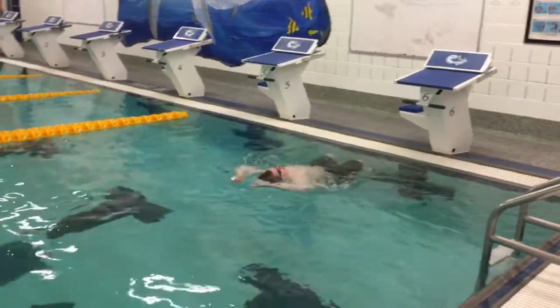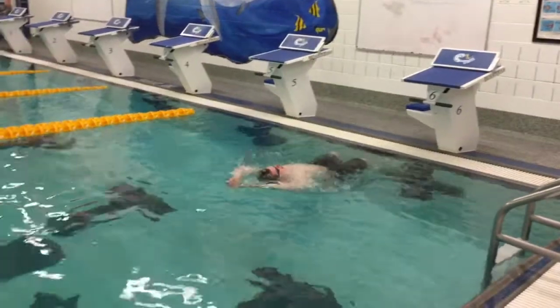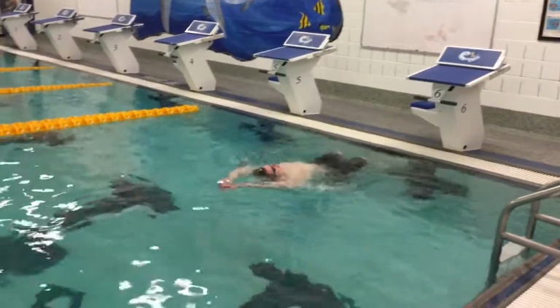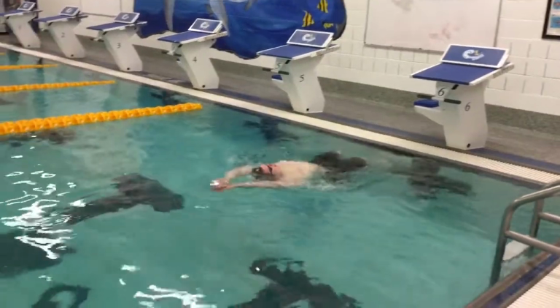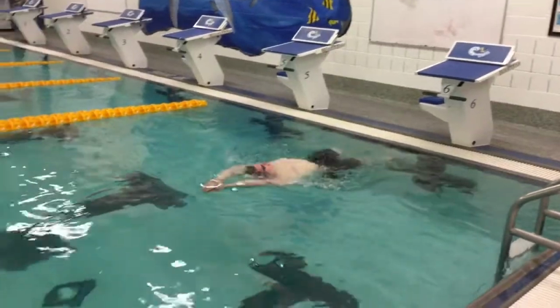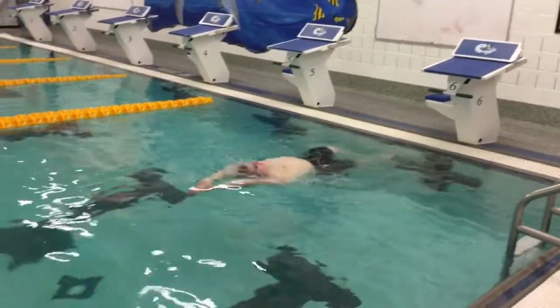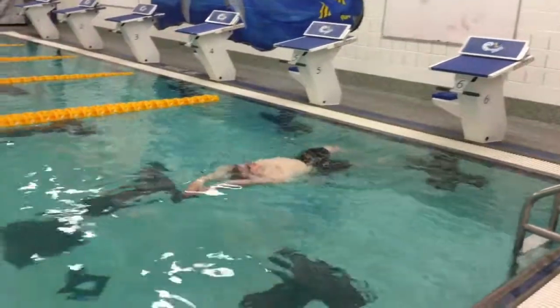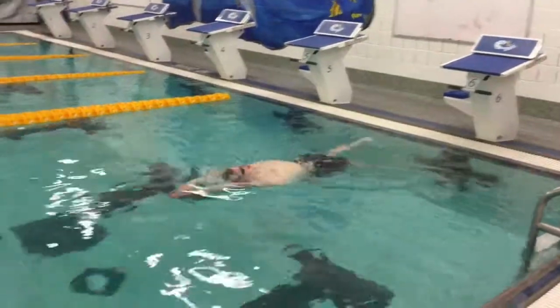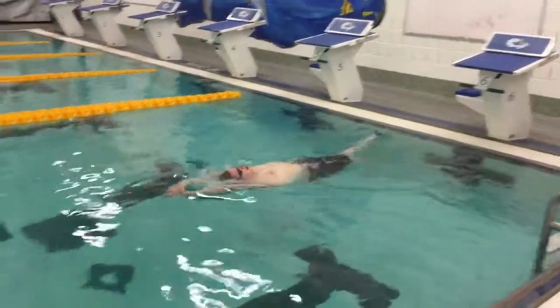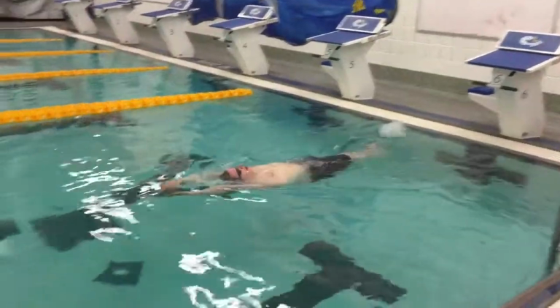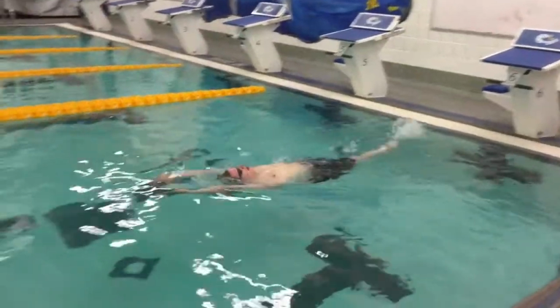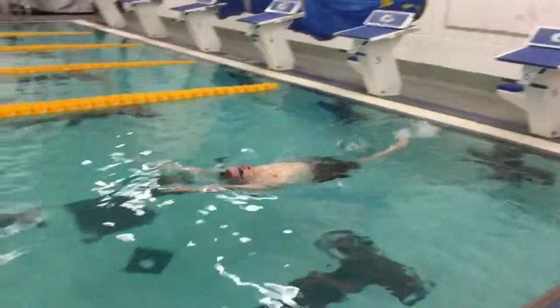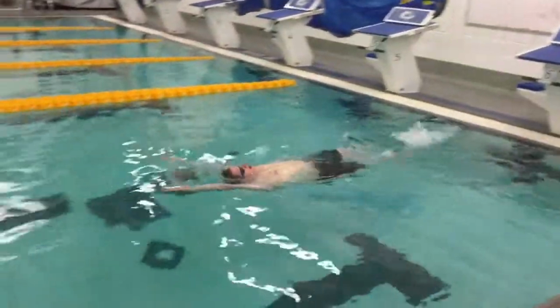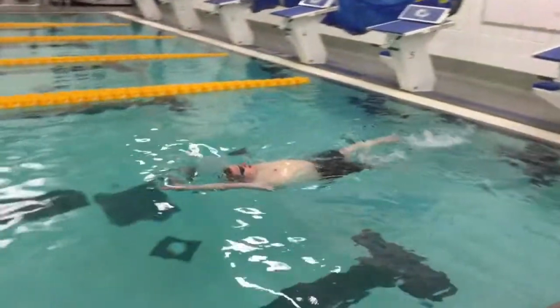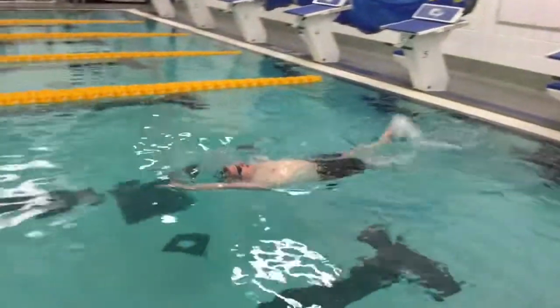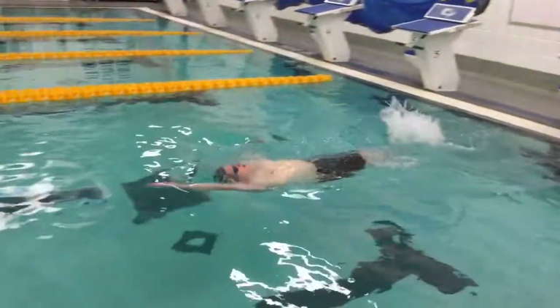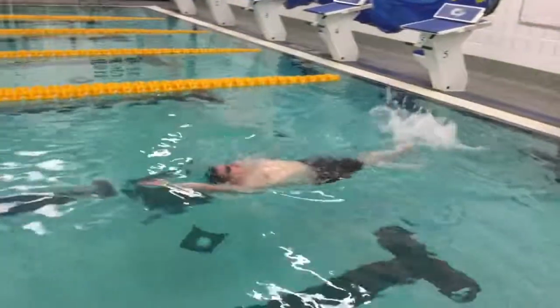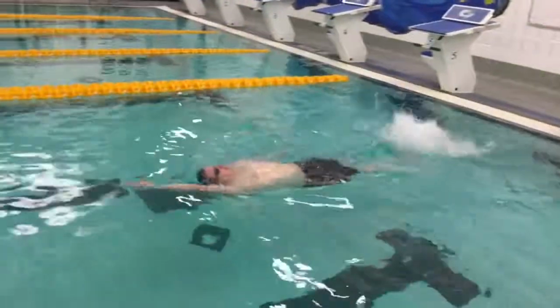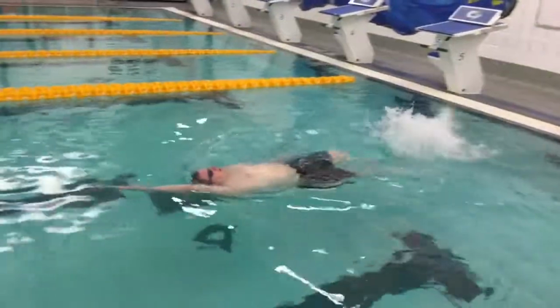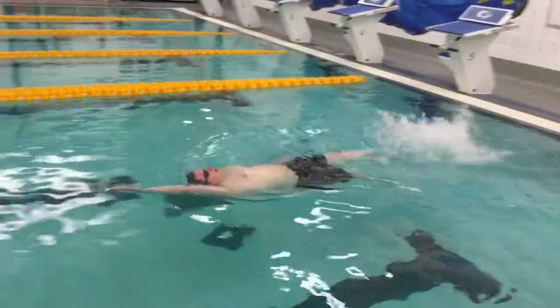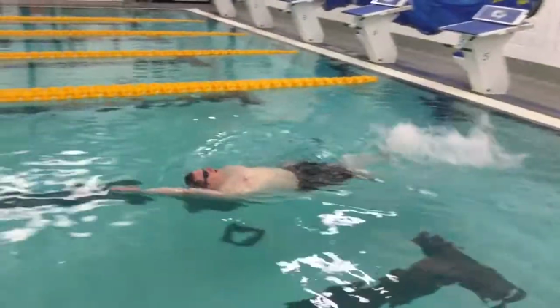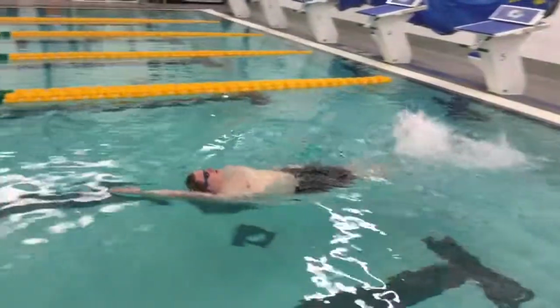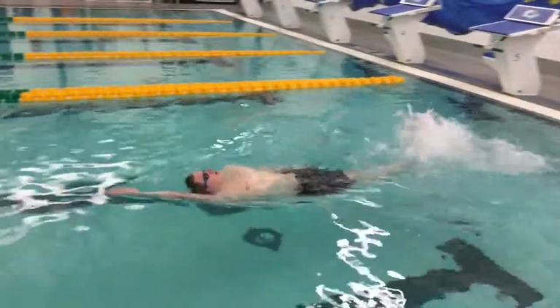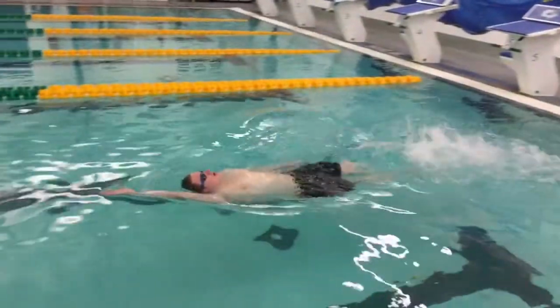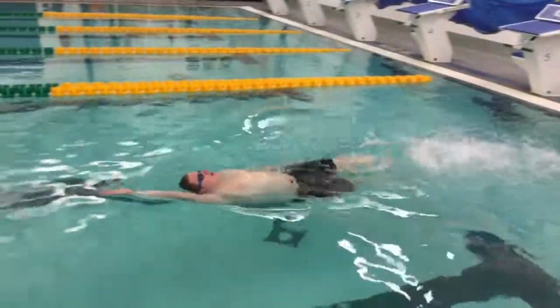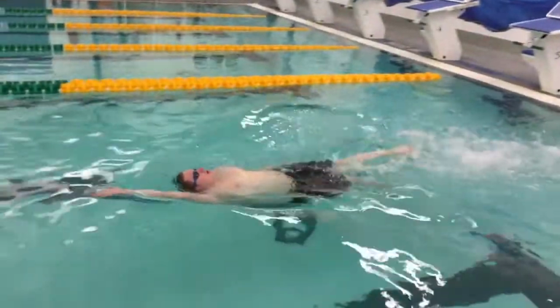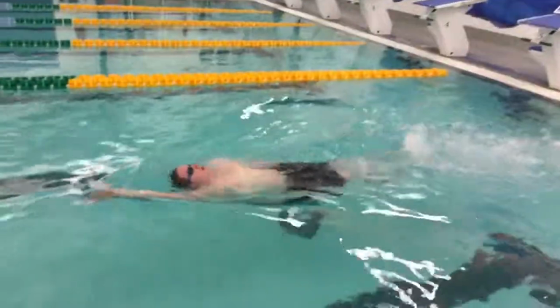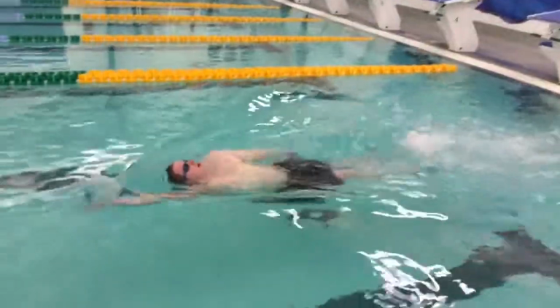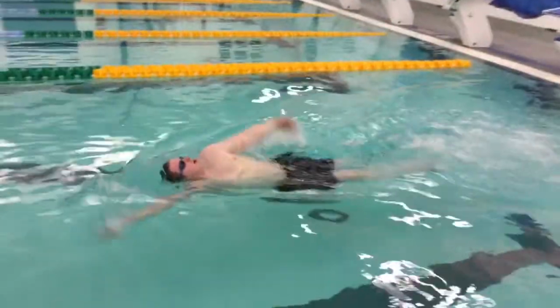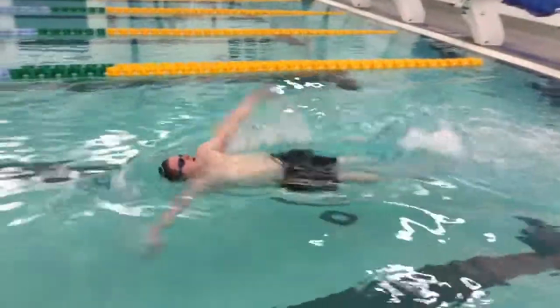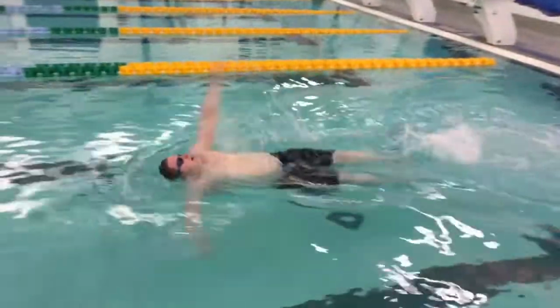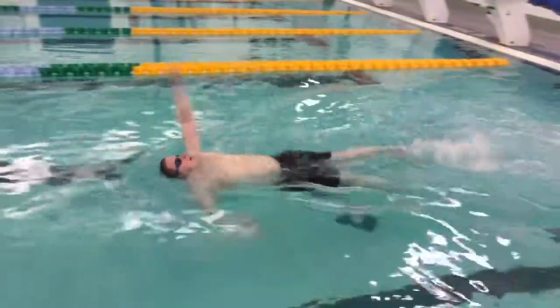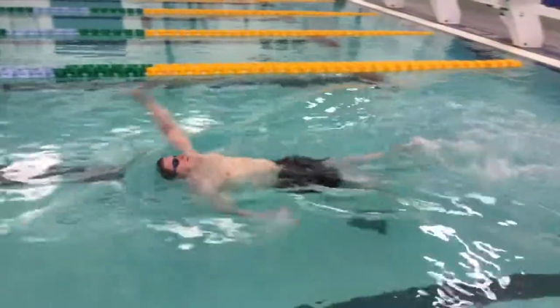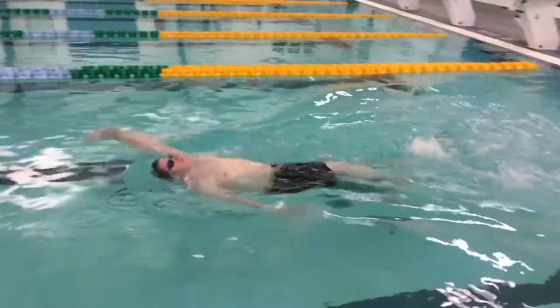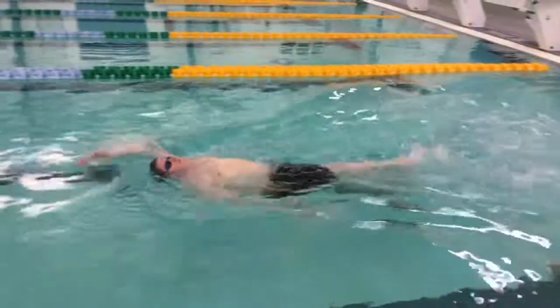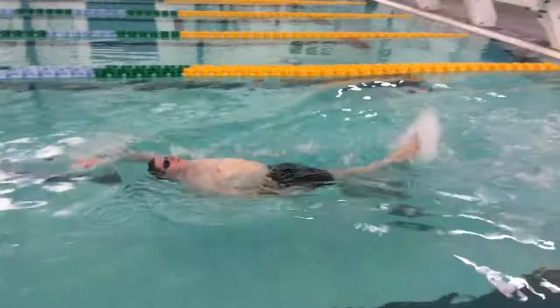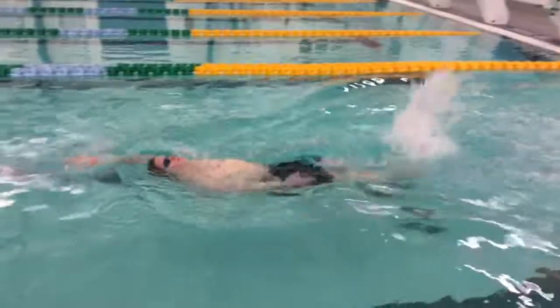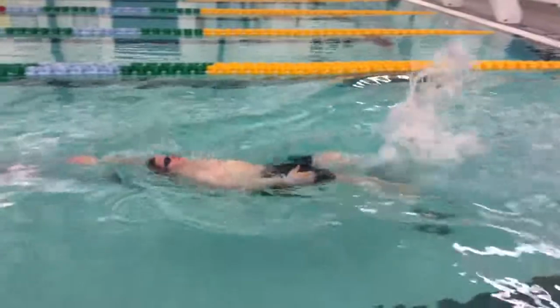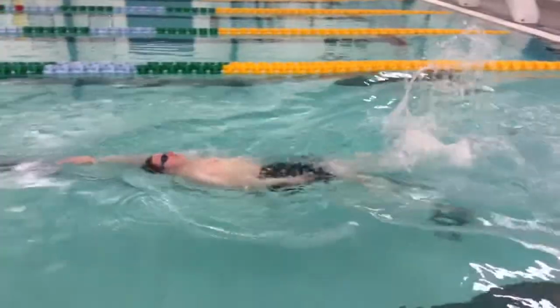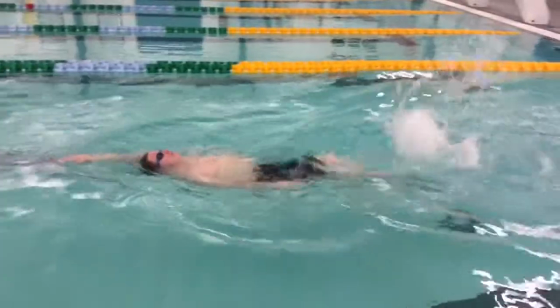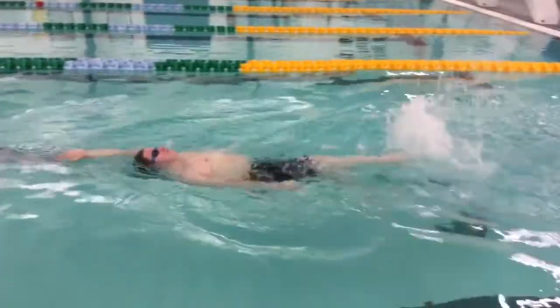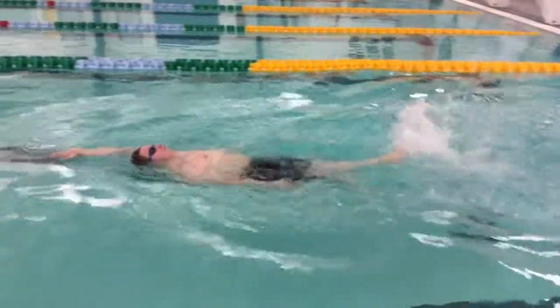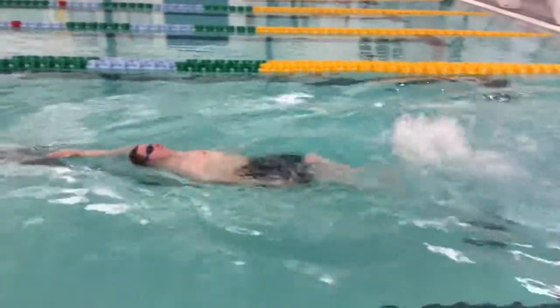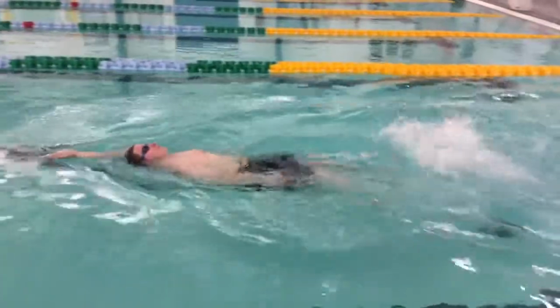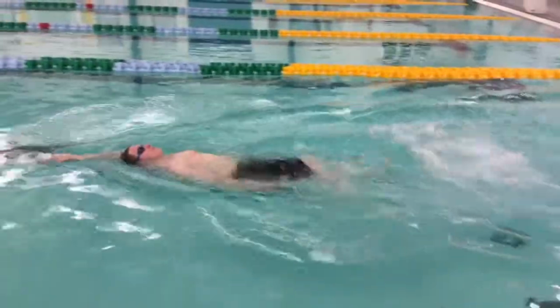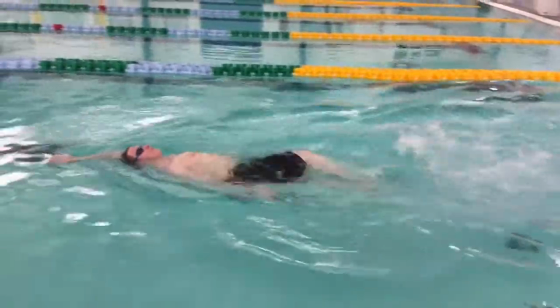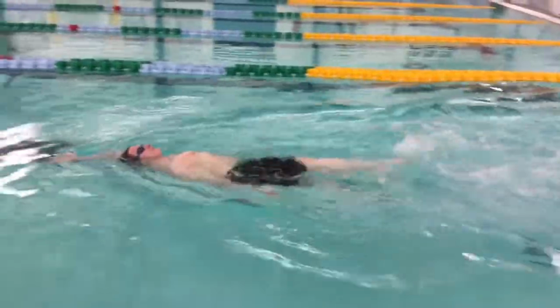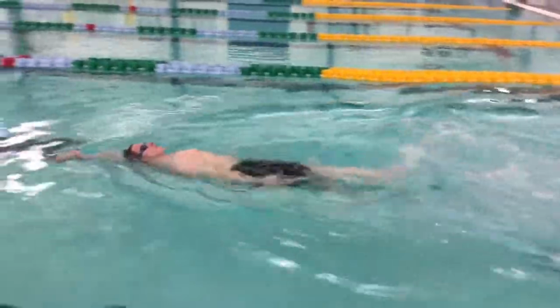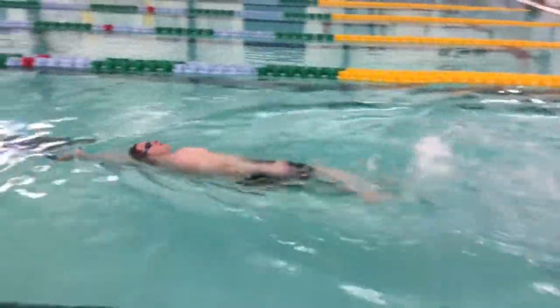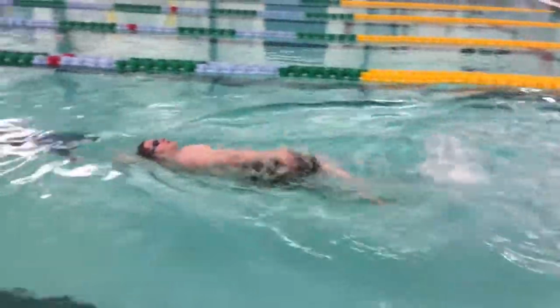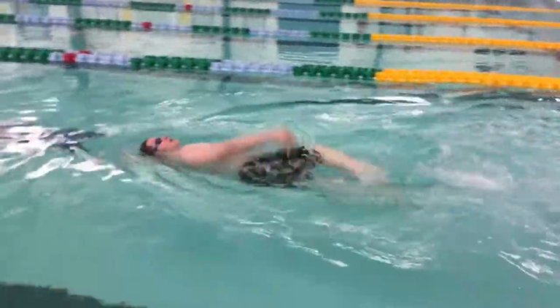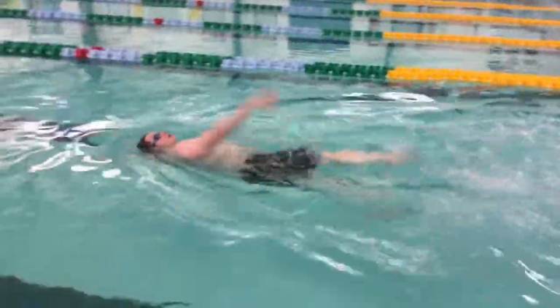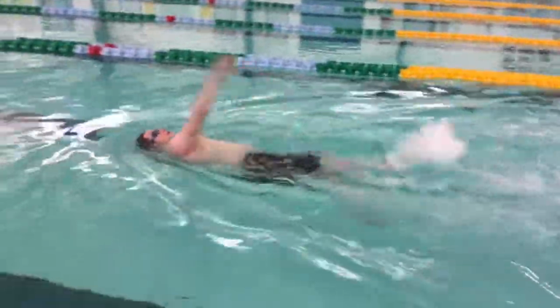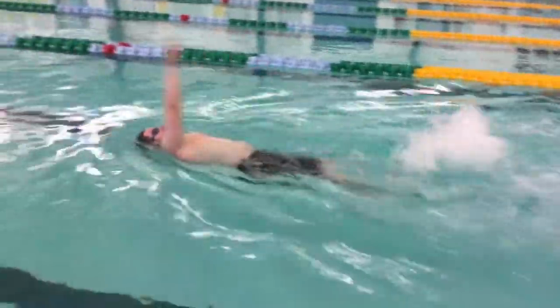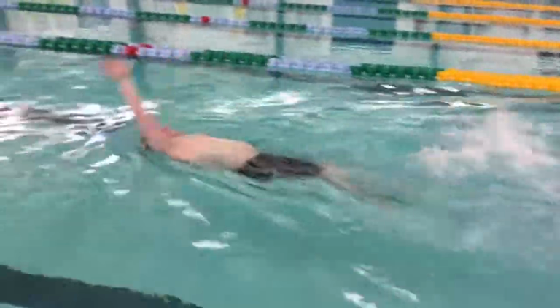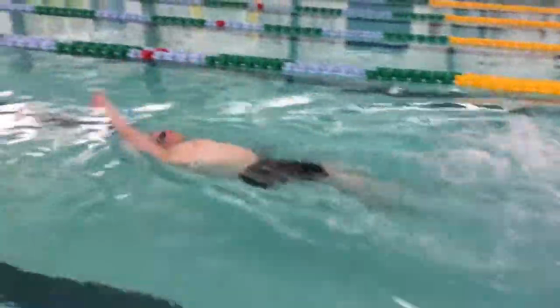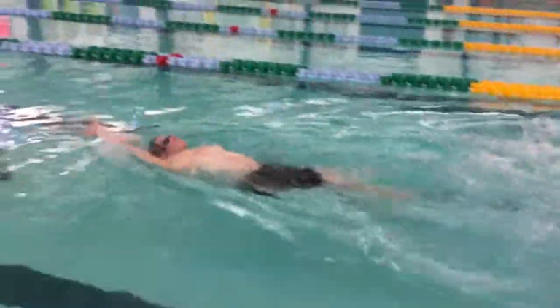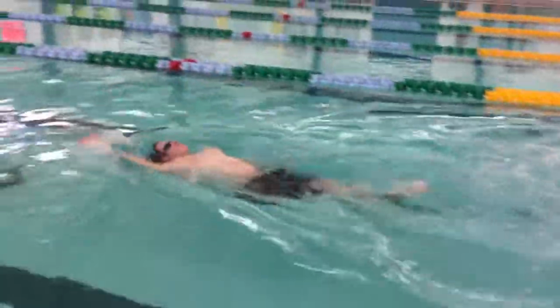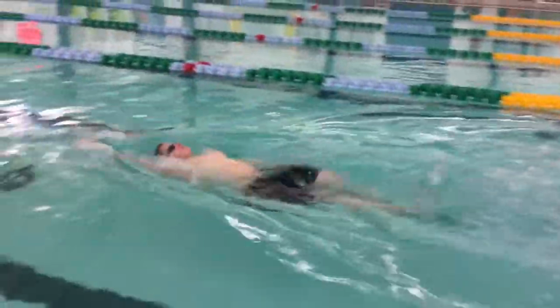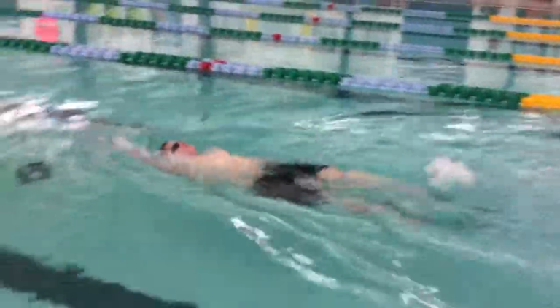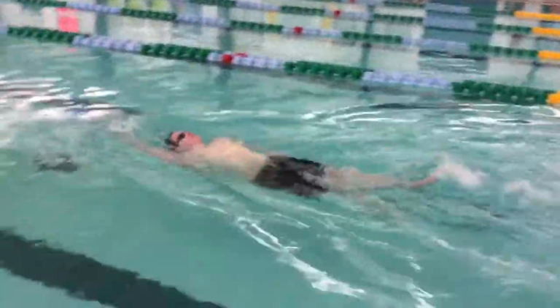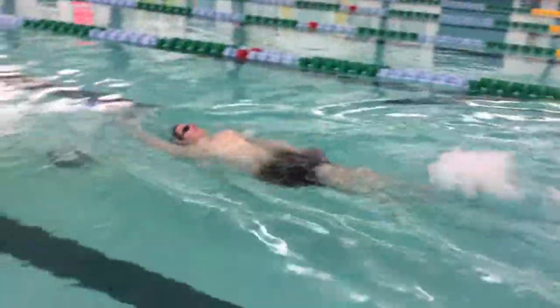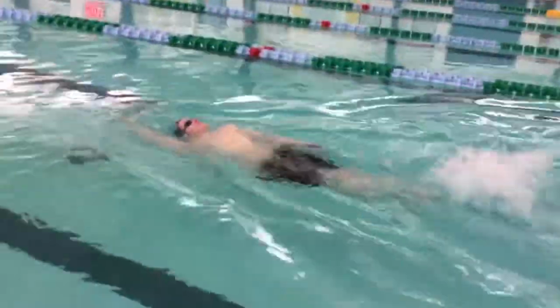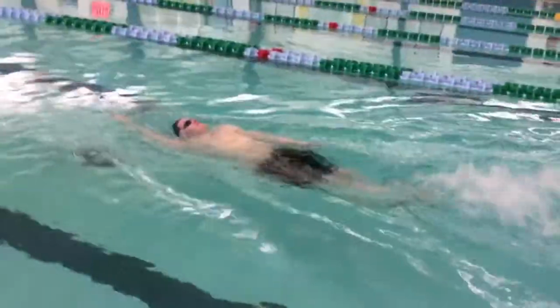This drill is called the 6-in-1 backstroke drill. The swimmer takes six kicks and one full stroke backstroke.